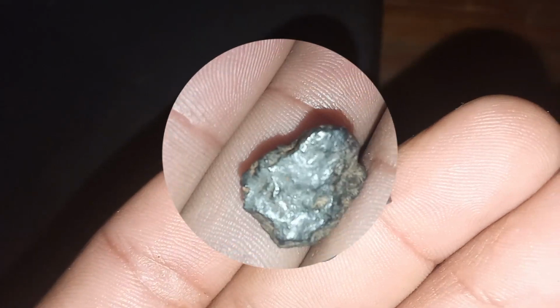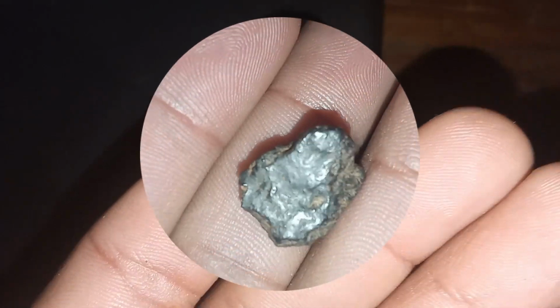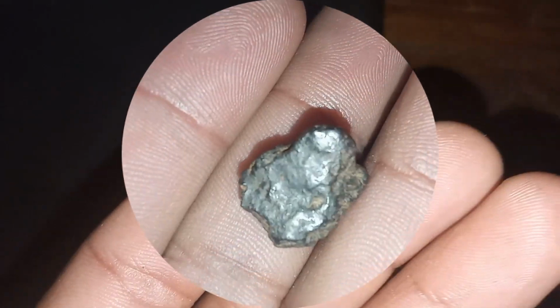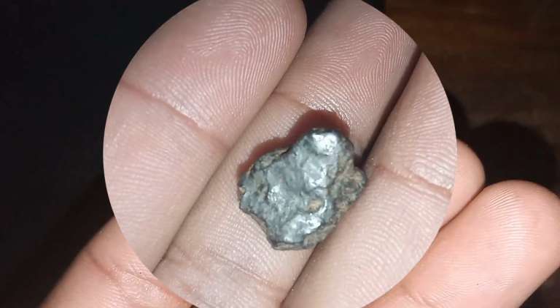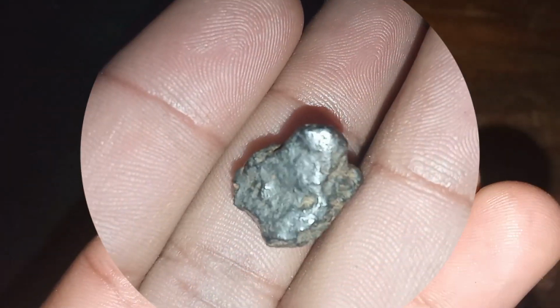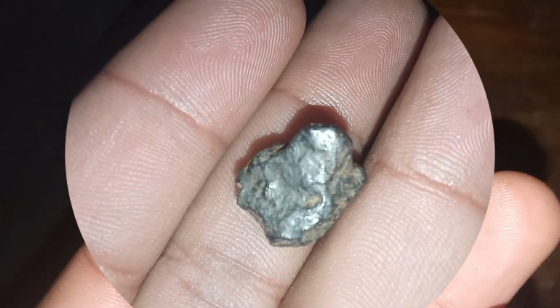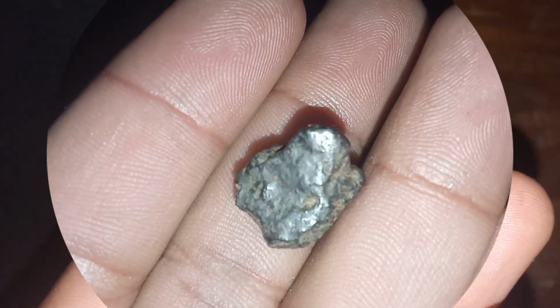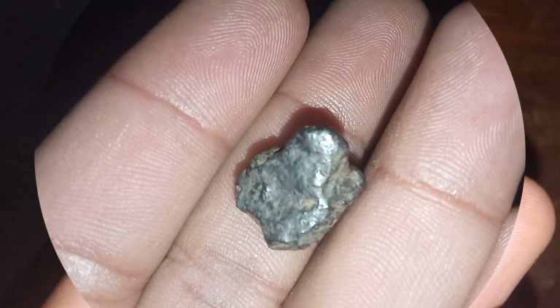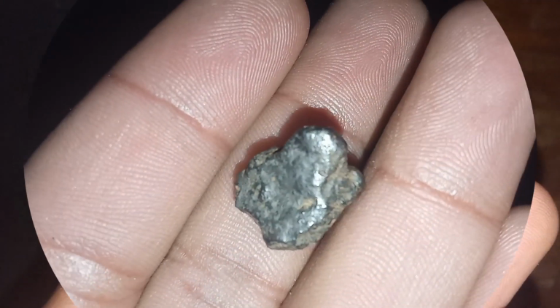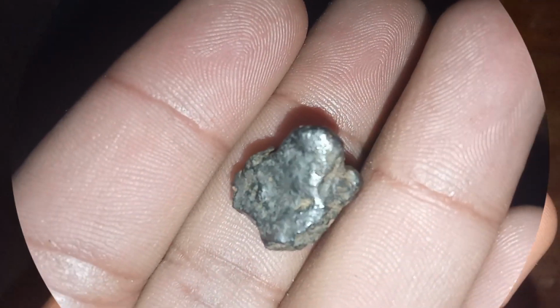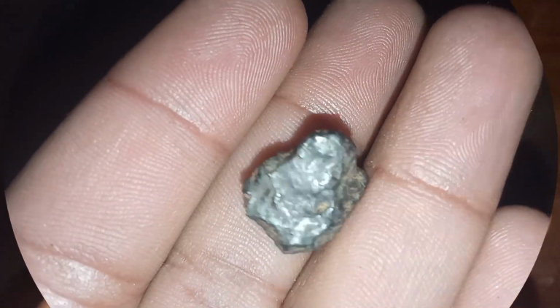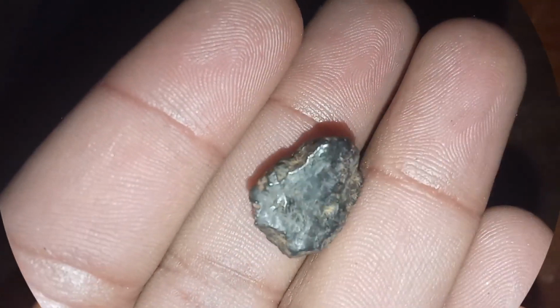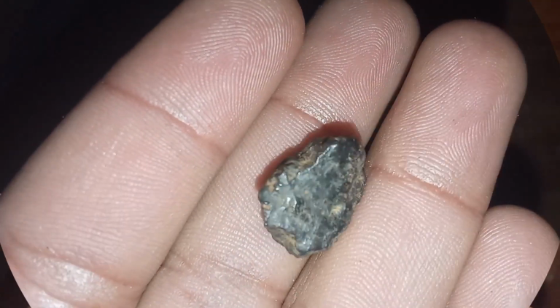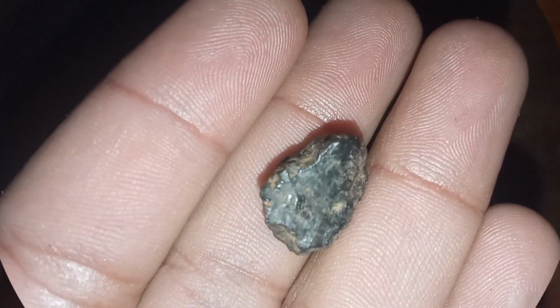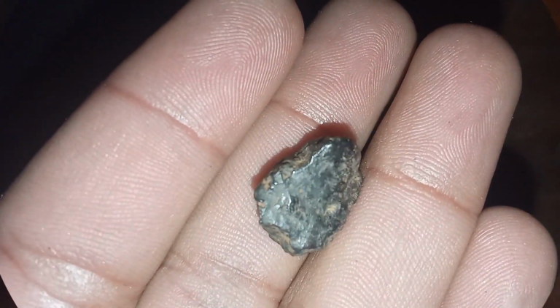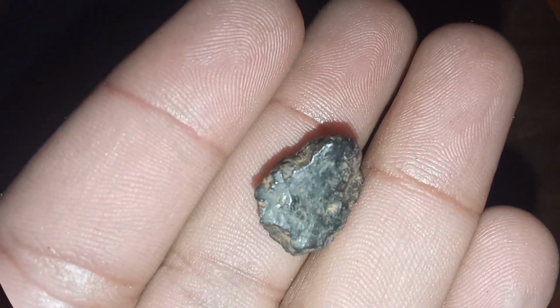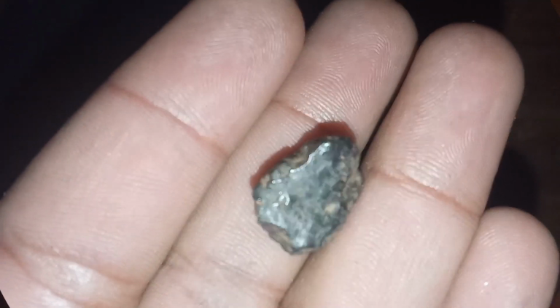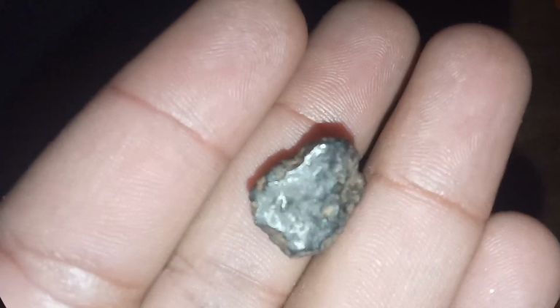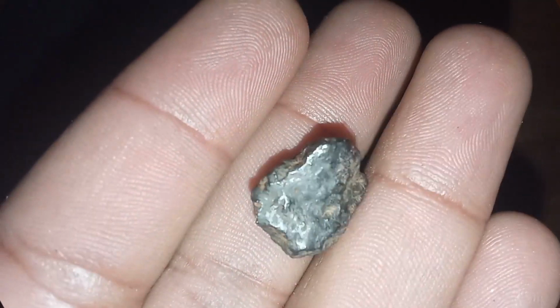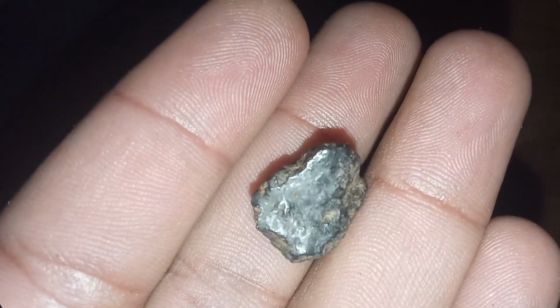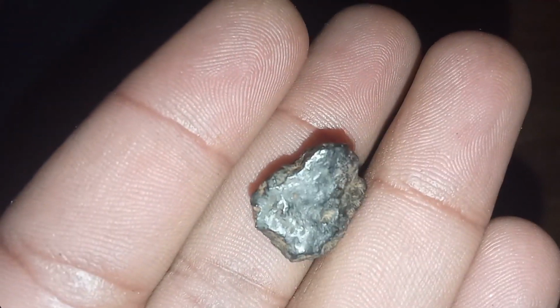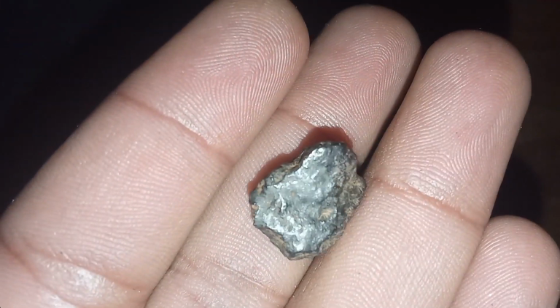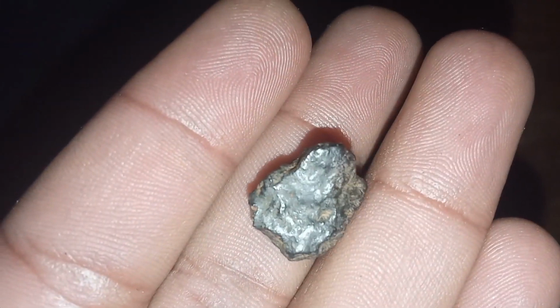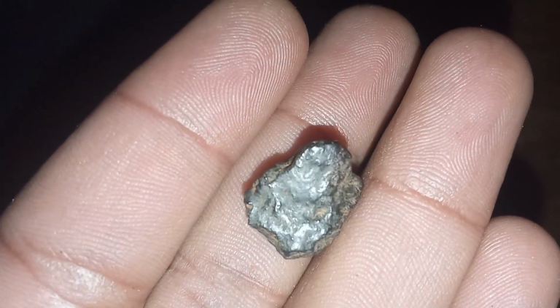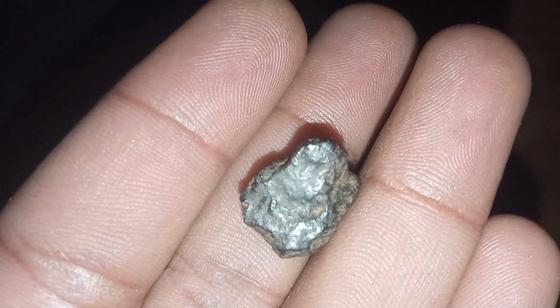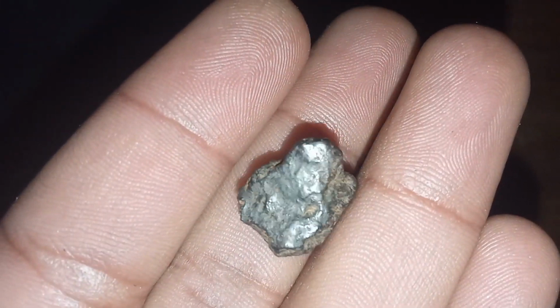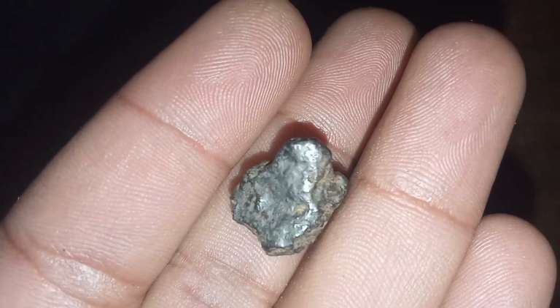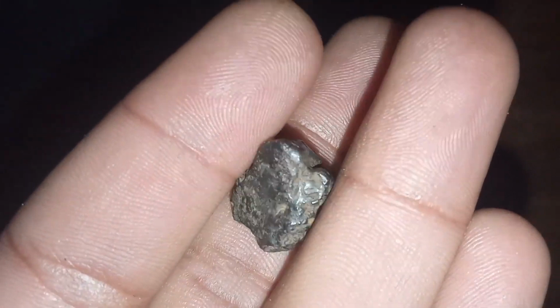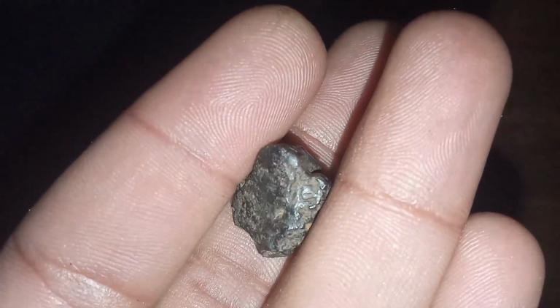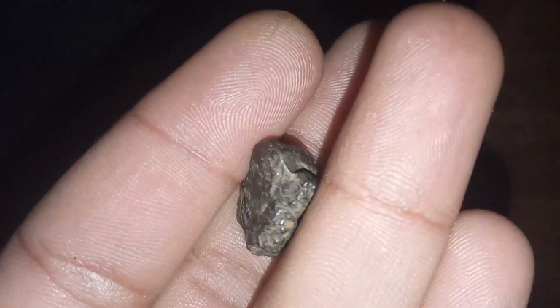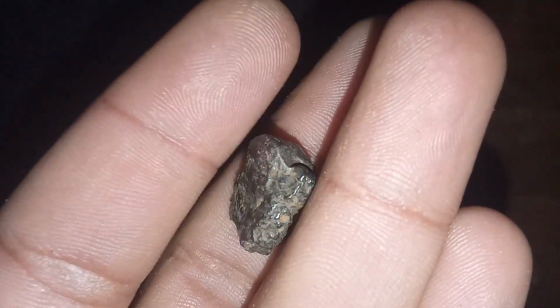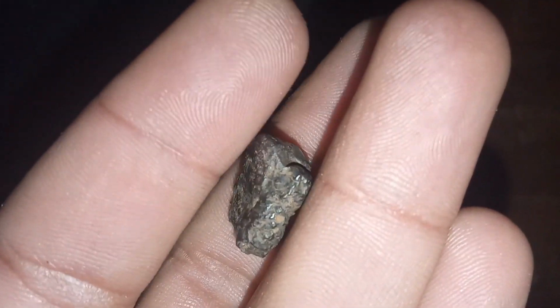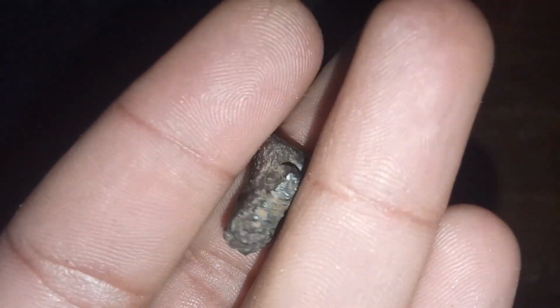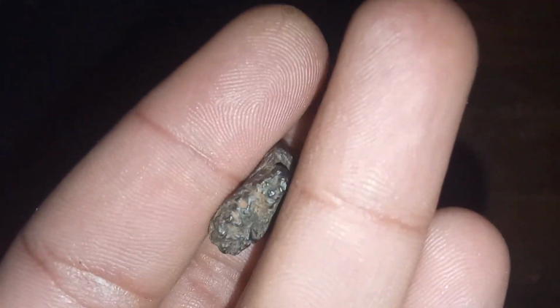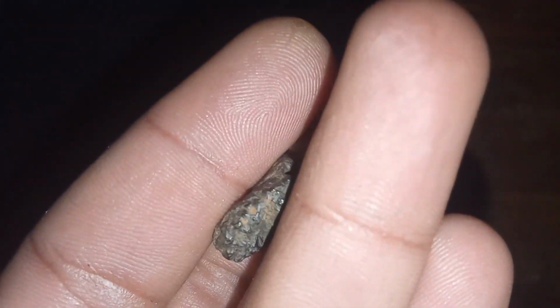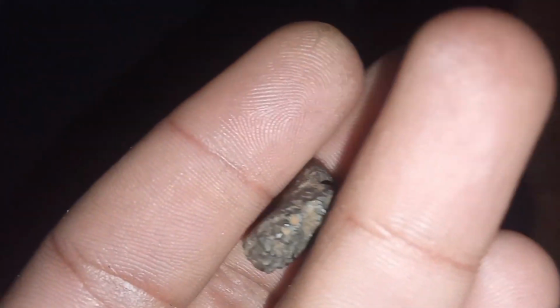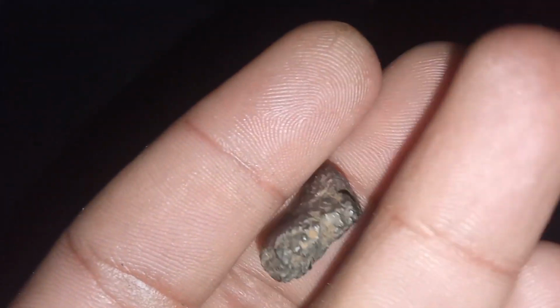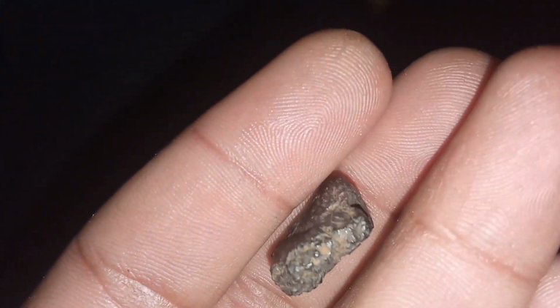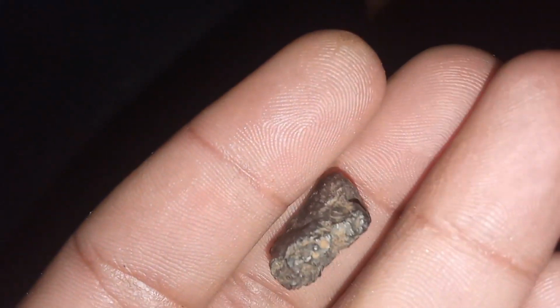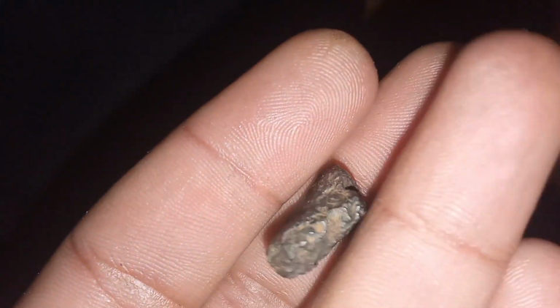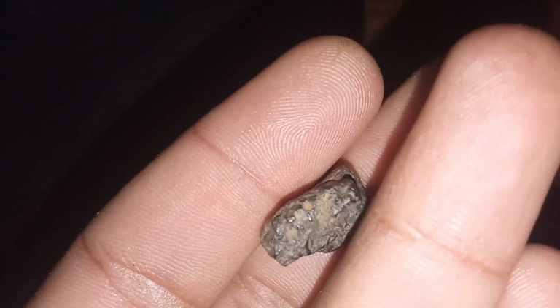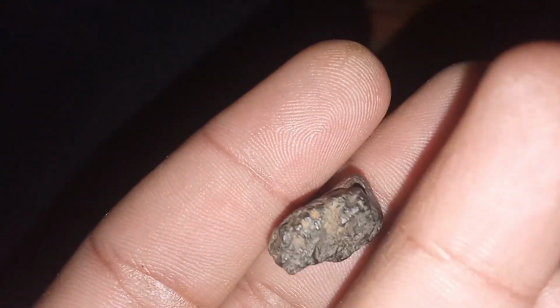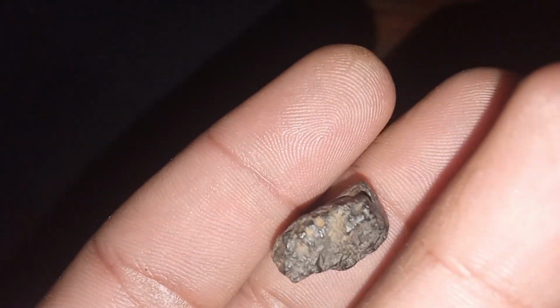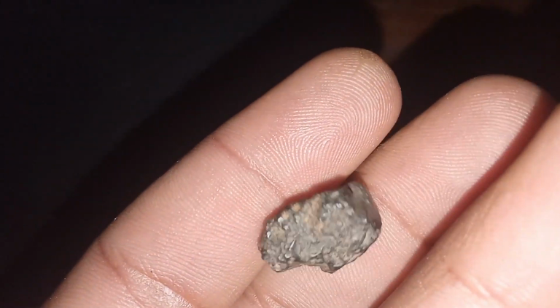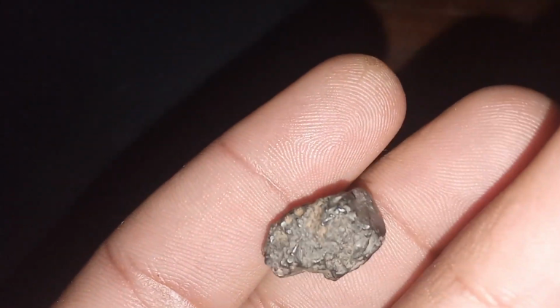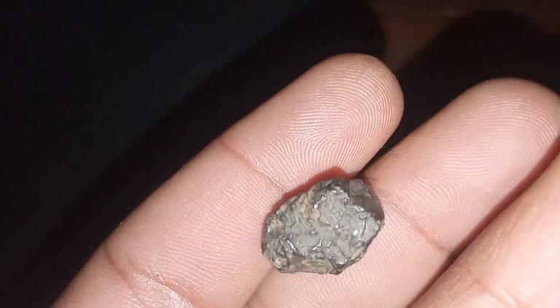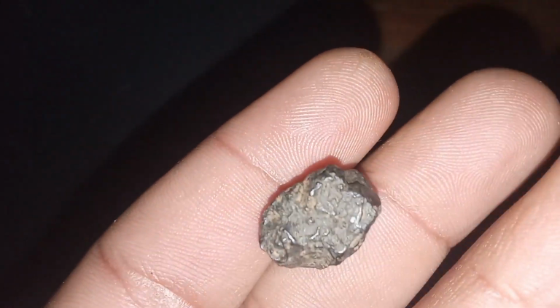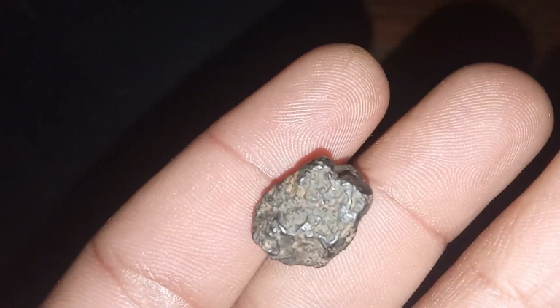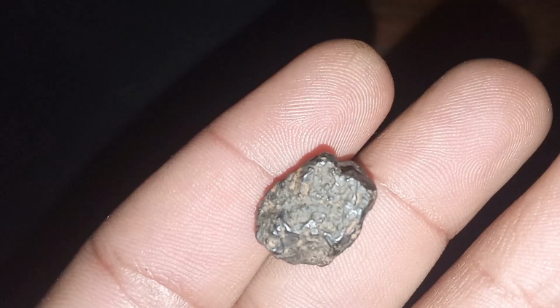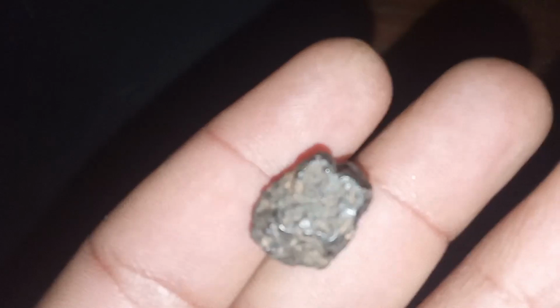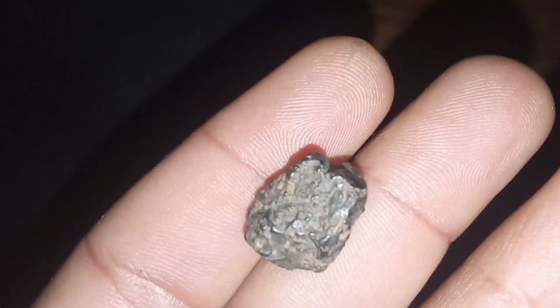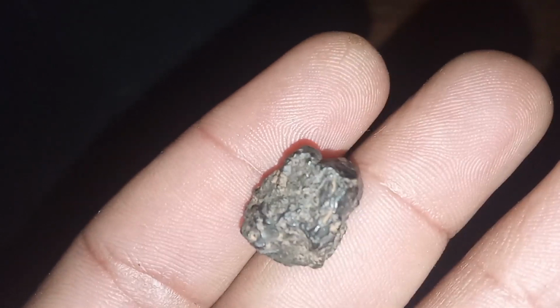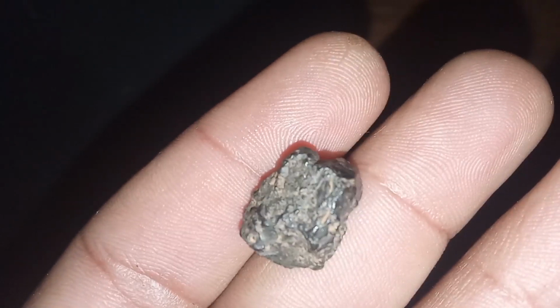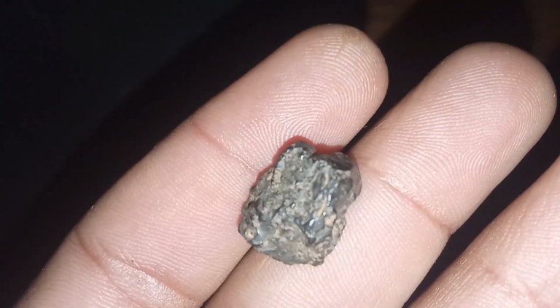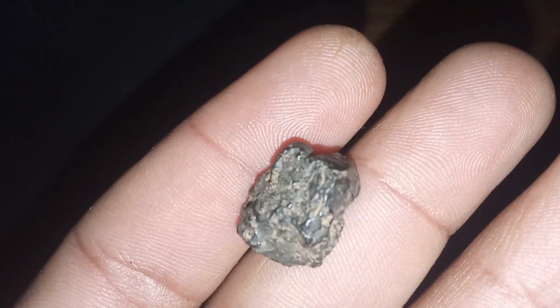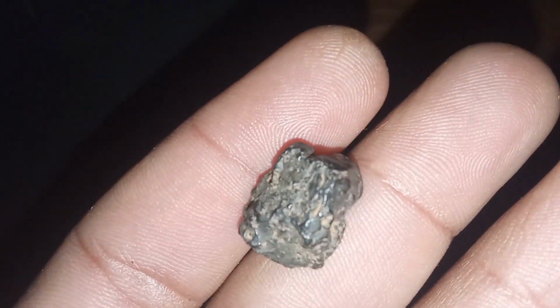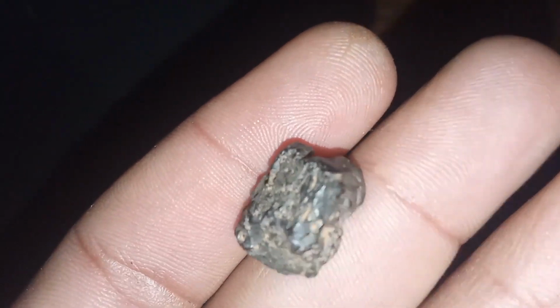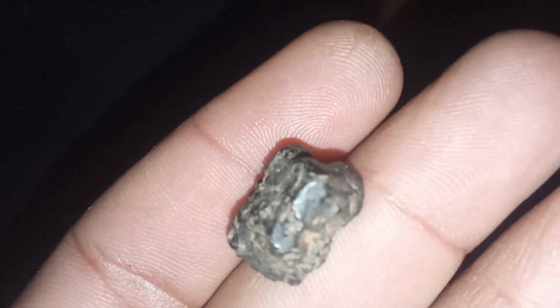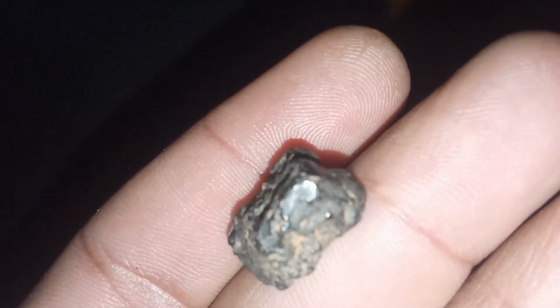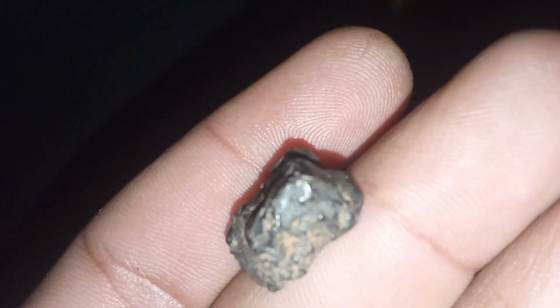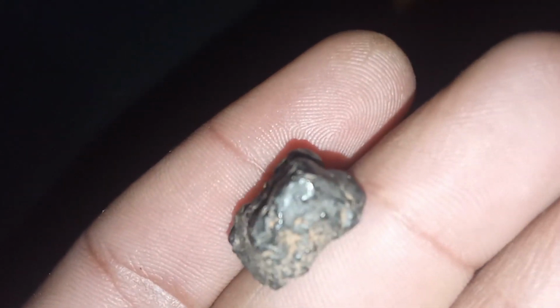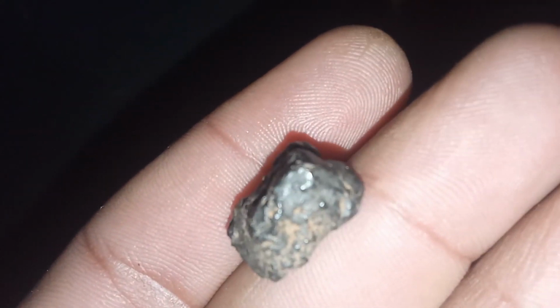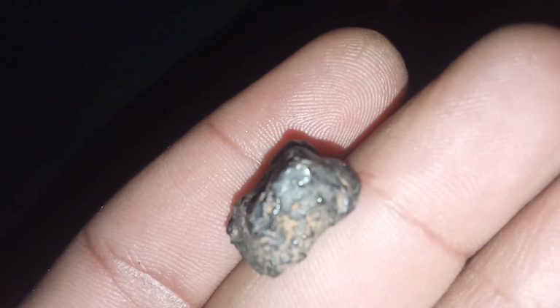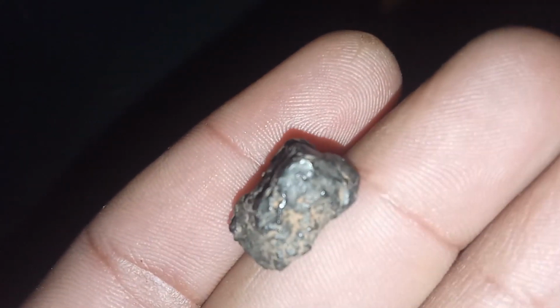To conduct this test, fill a glass with water to about two-thirds, place the black diamond in it, and observe its behavior.